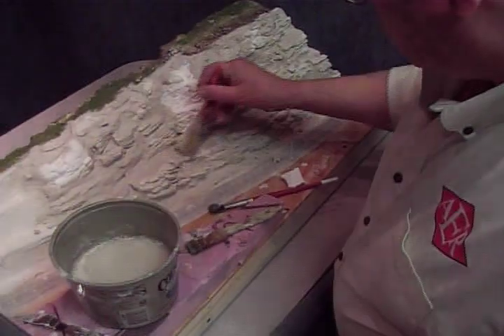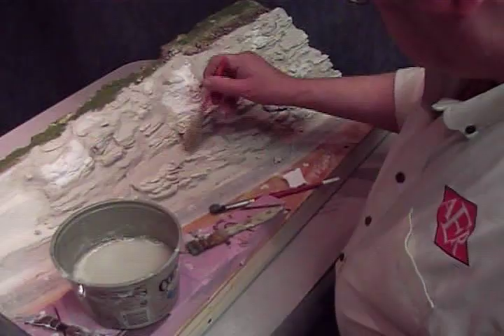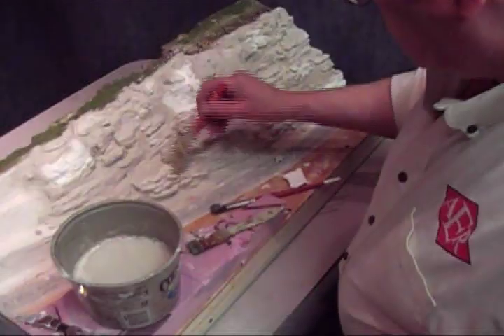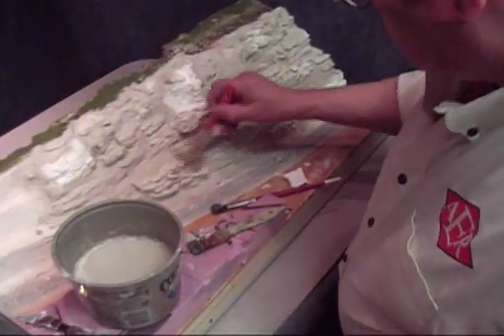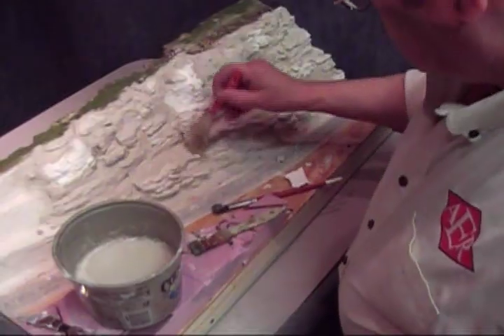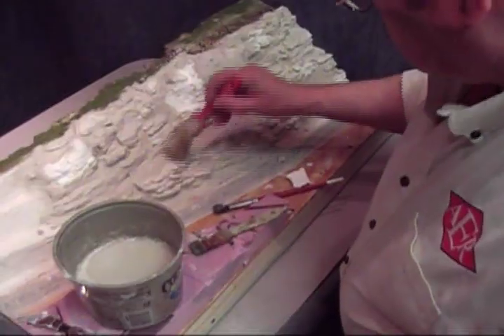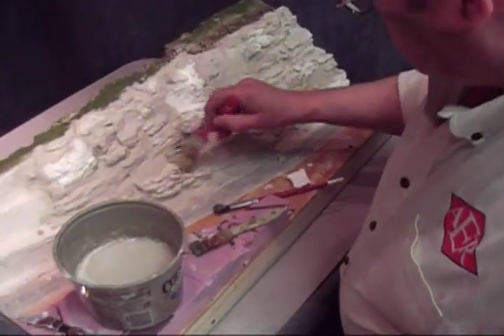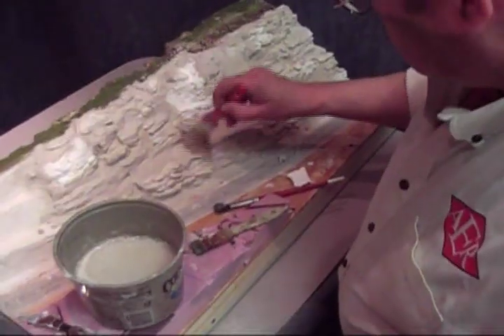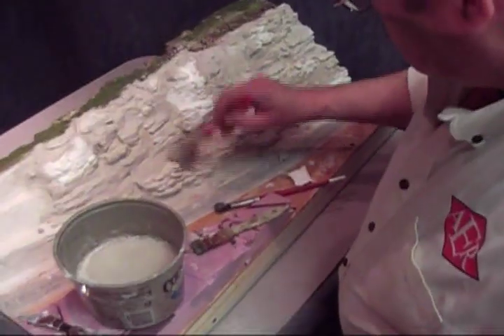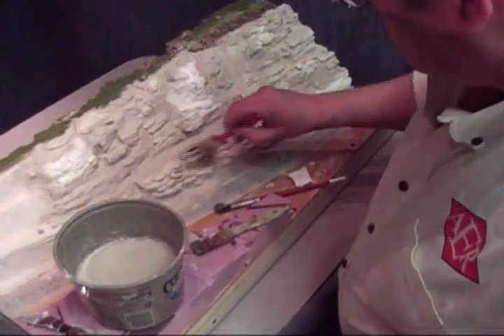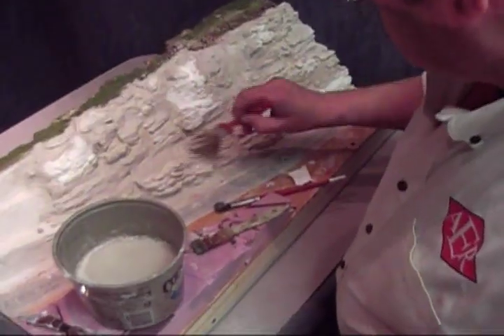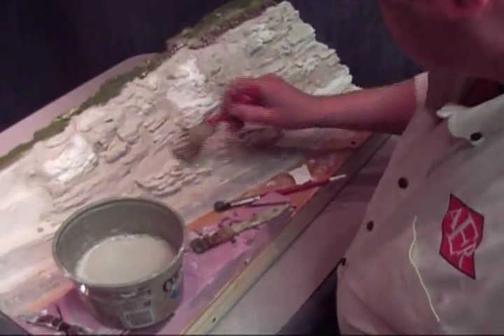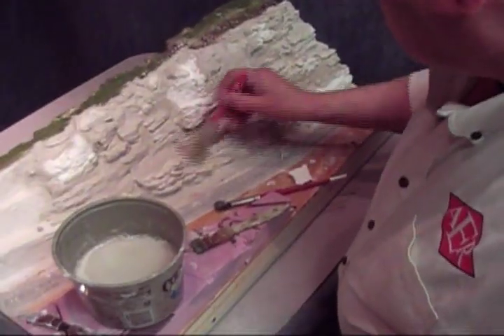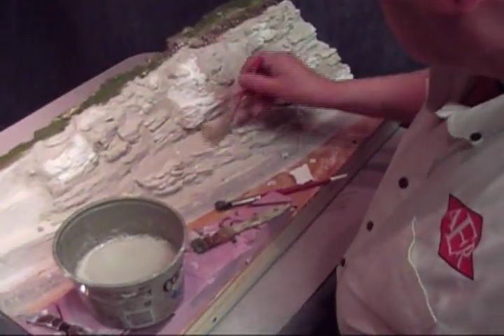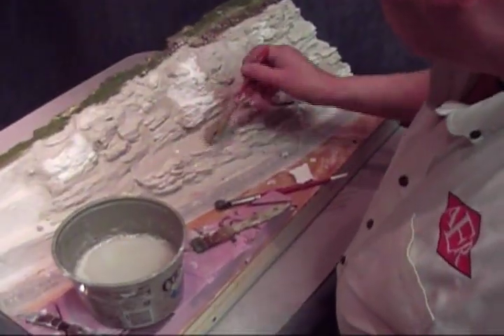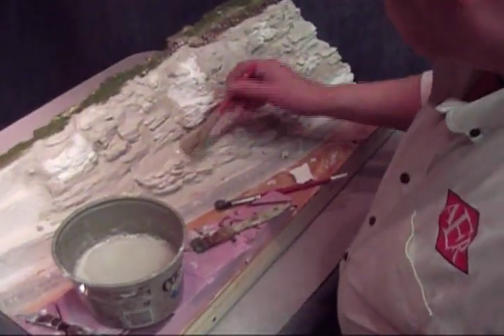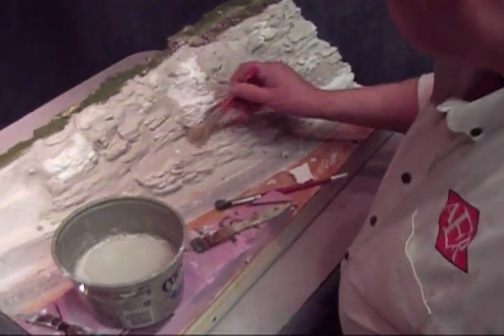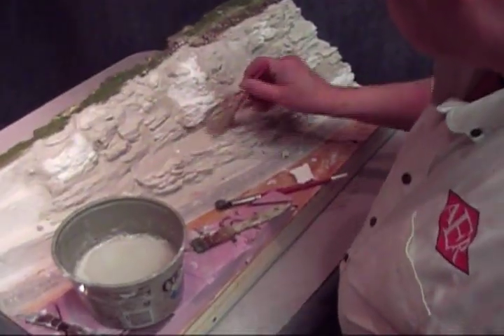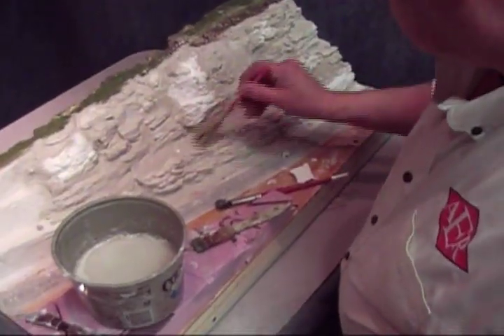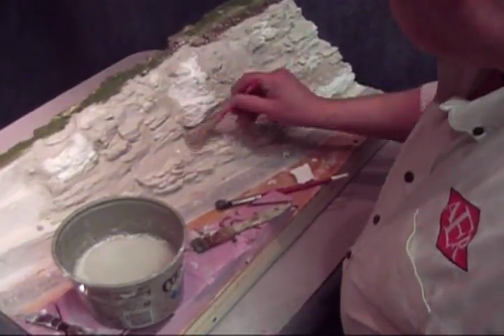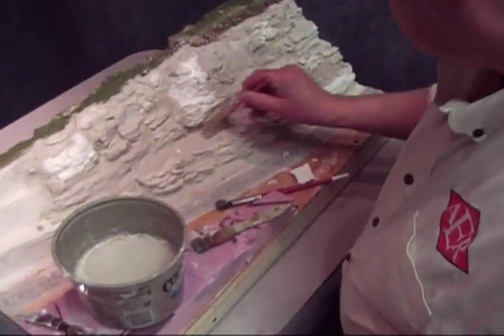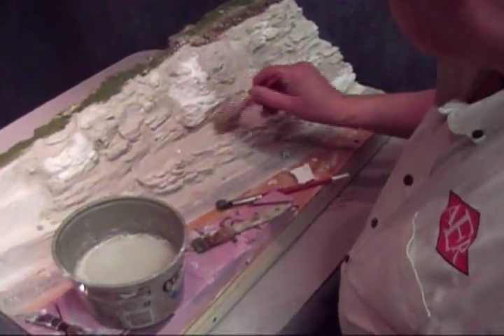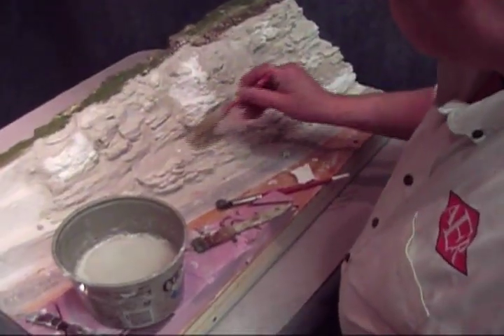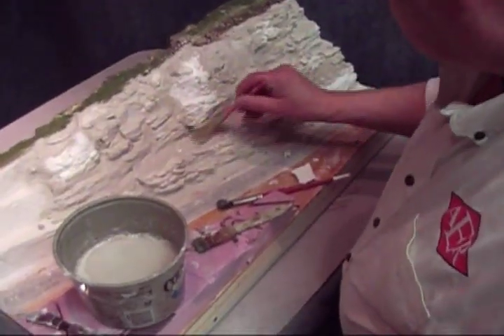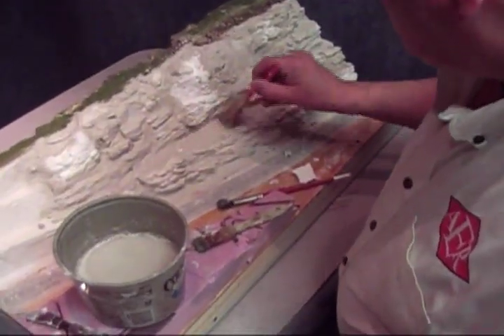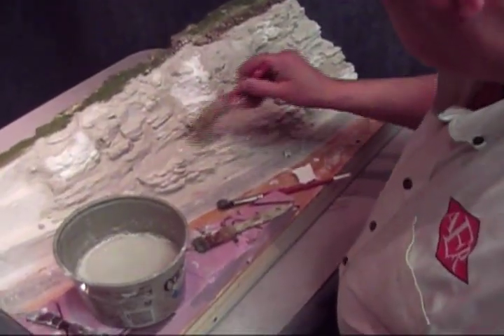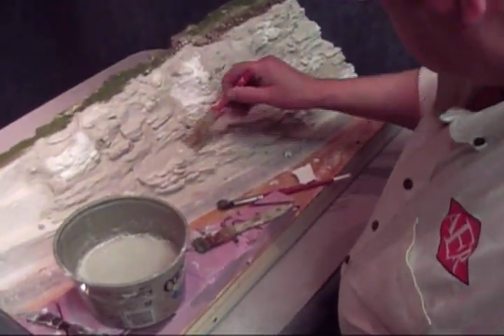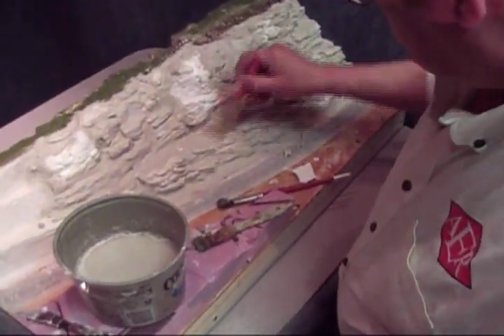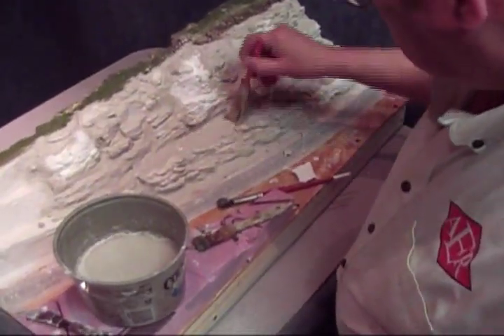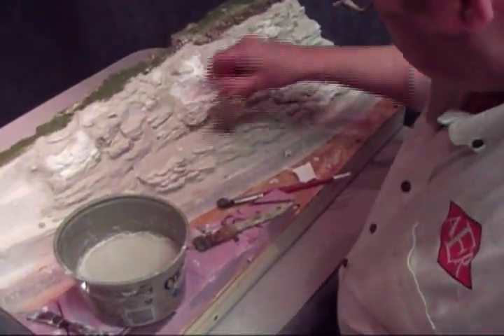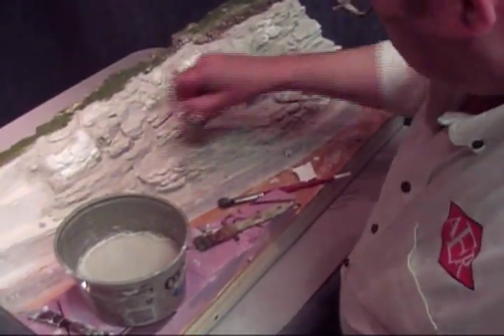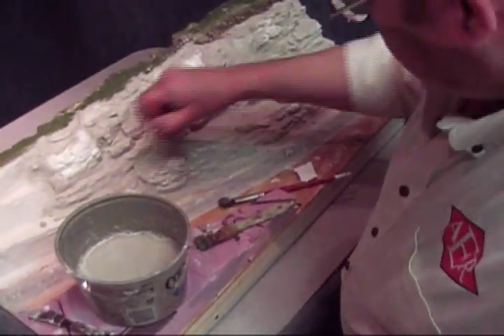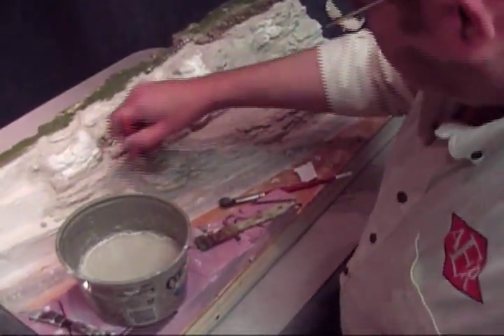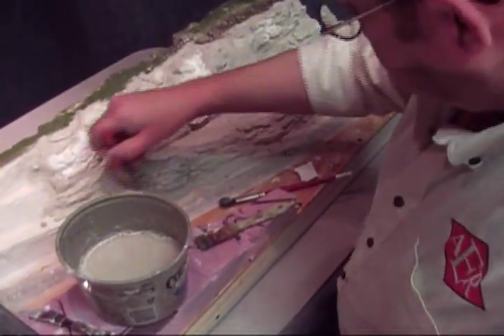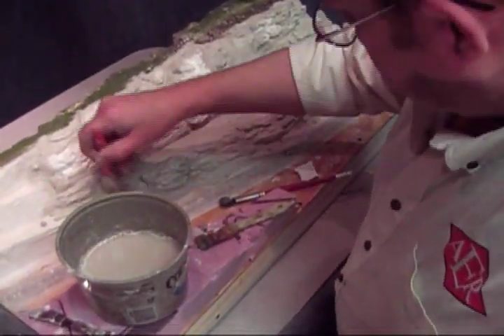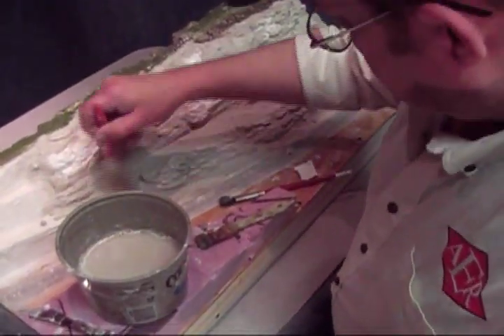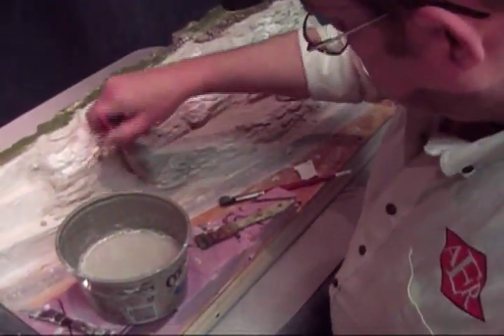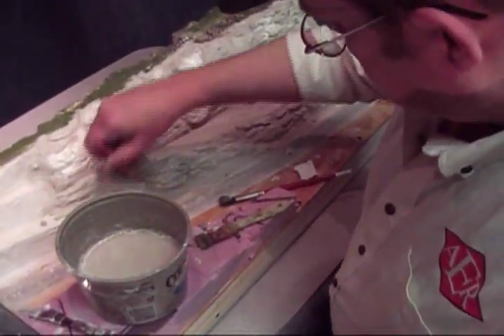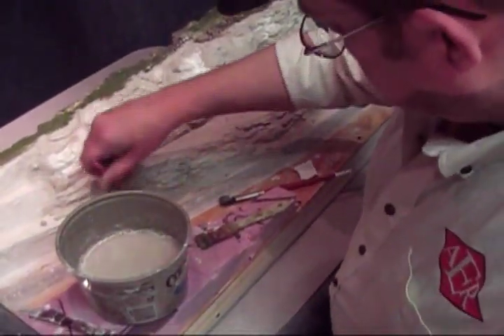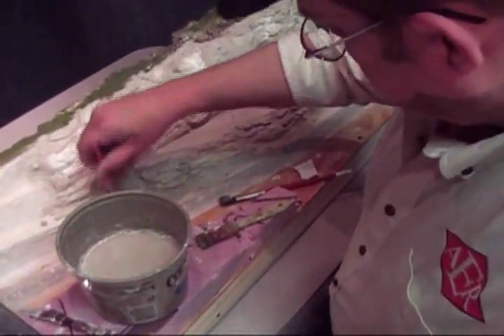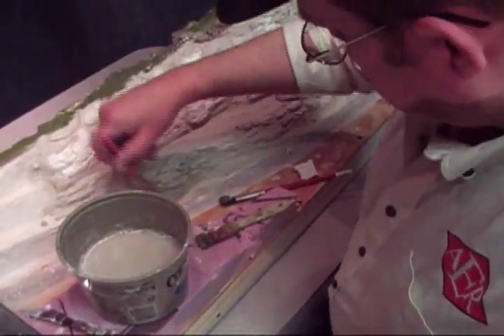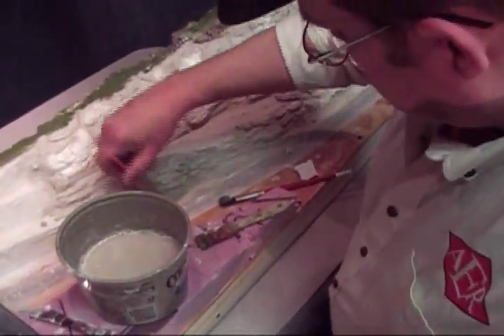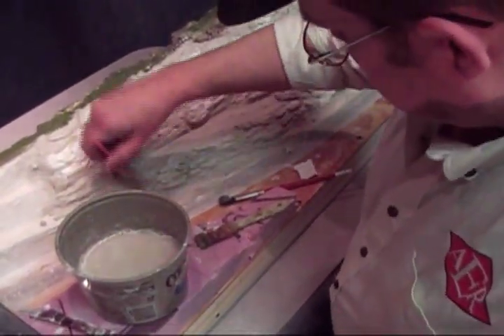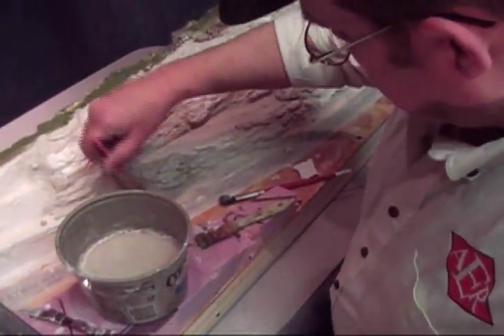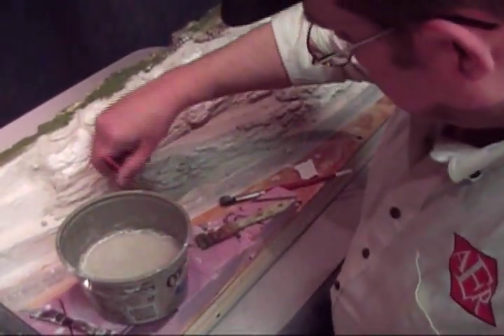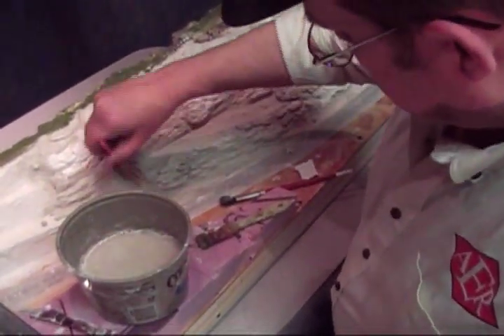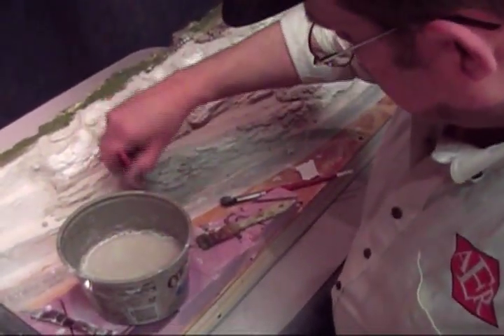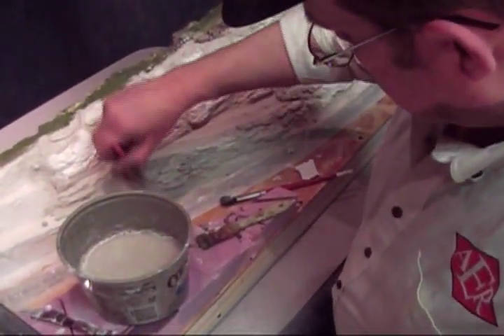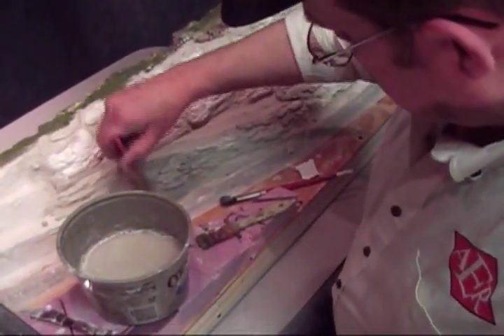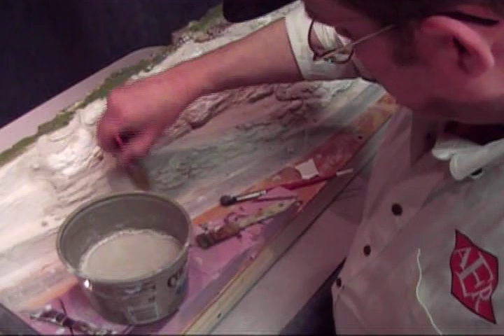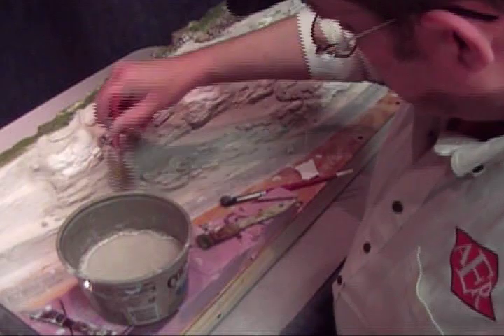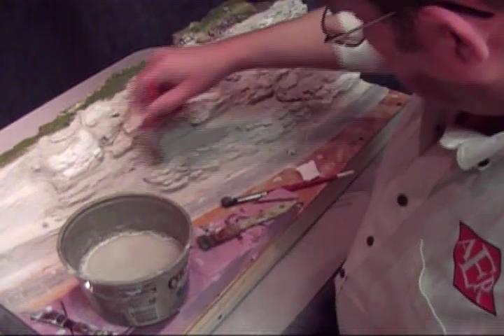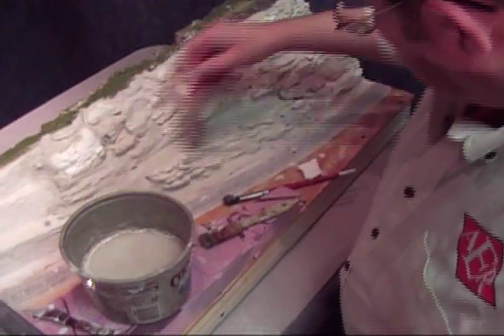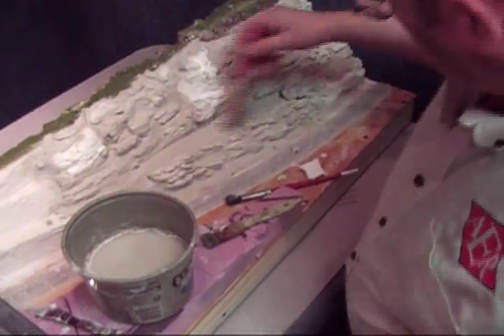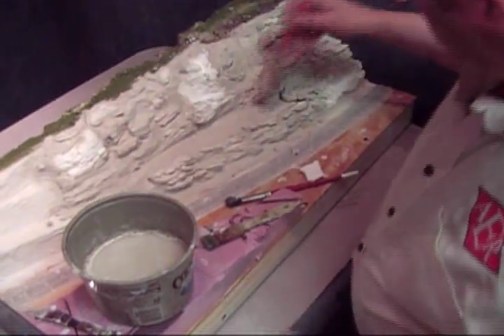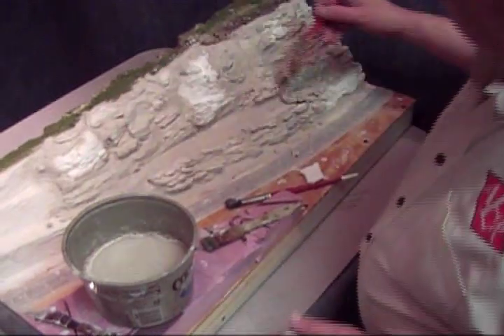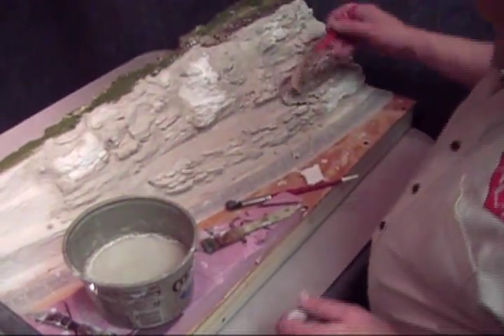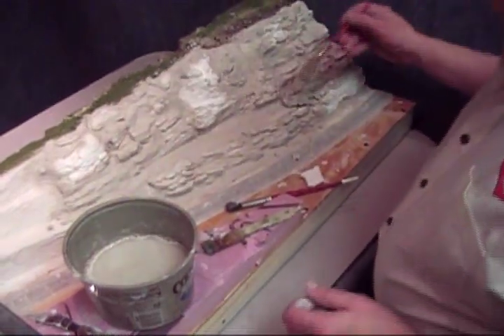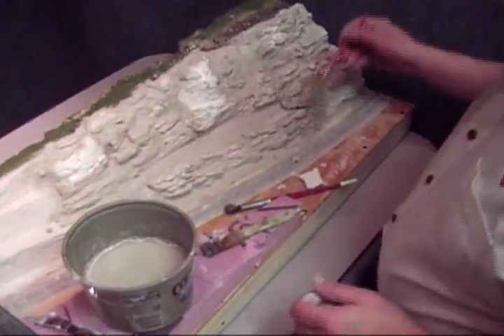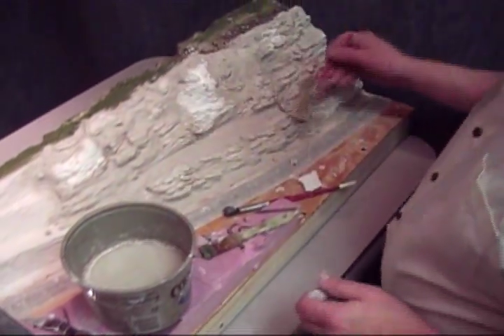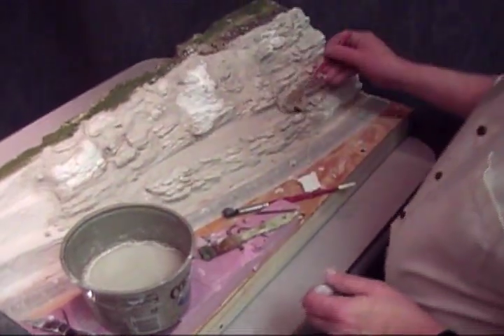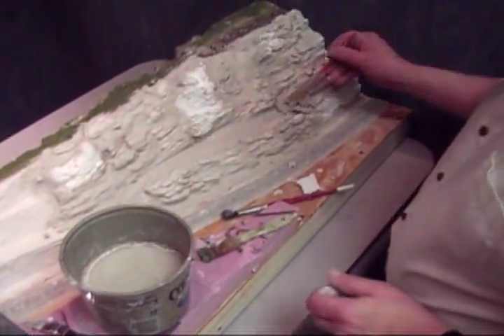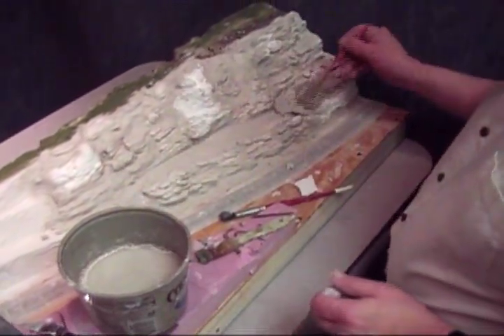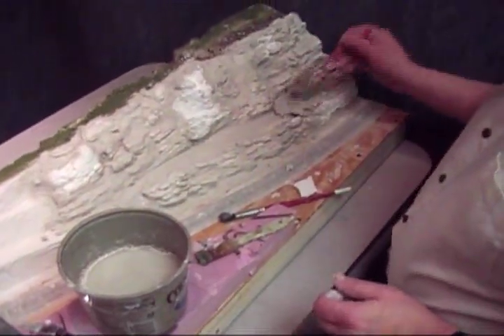The Structolite is fairly slow setting, so if you don't like something you have about 20 minutes to pull it and change it.